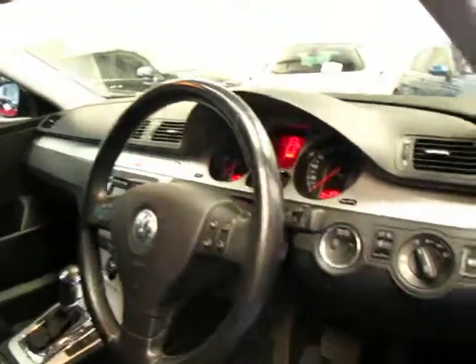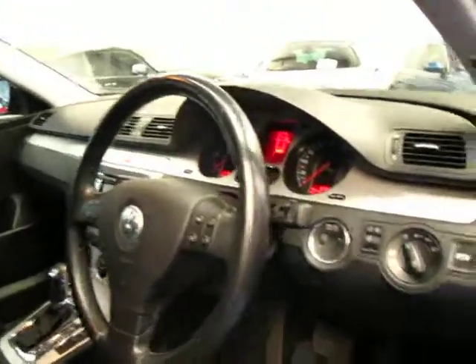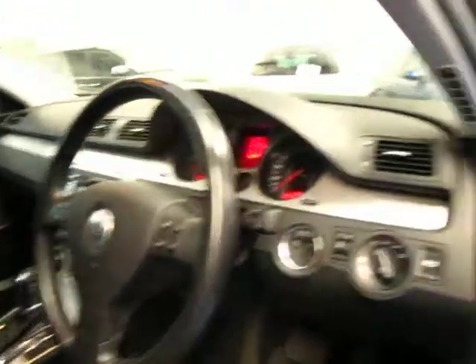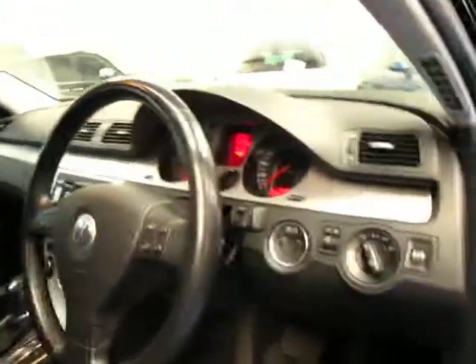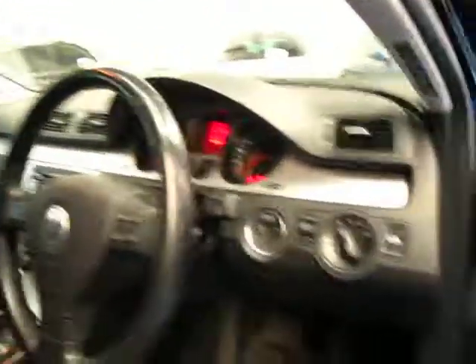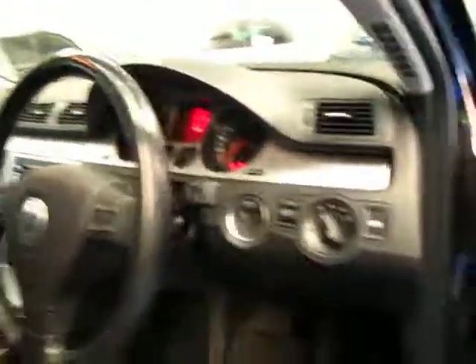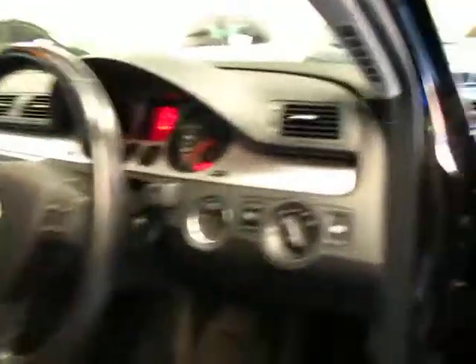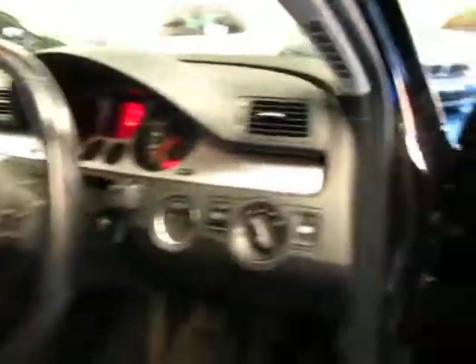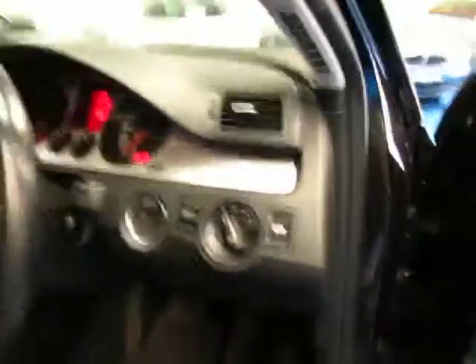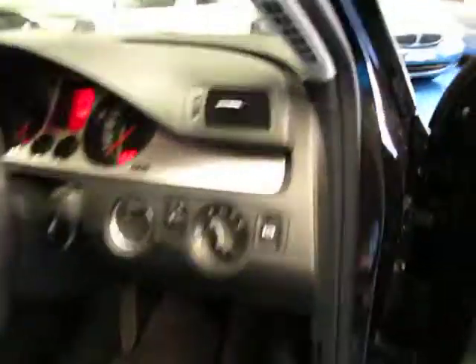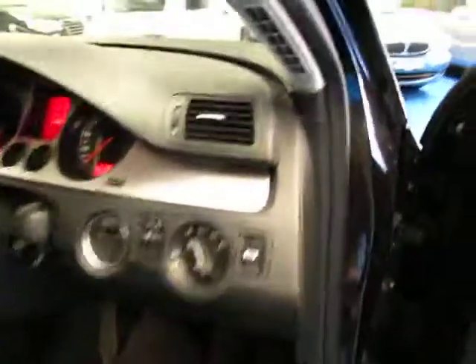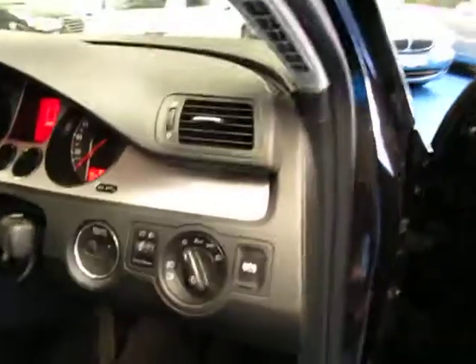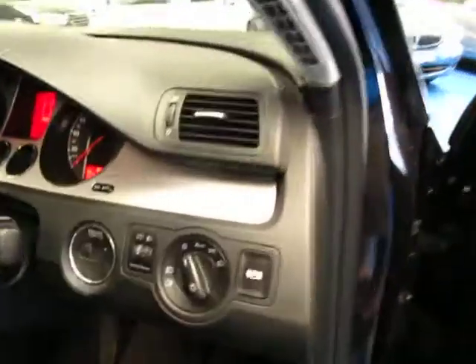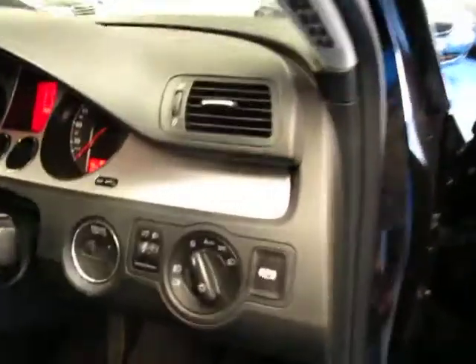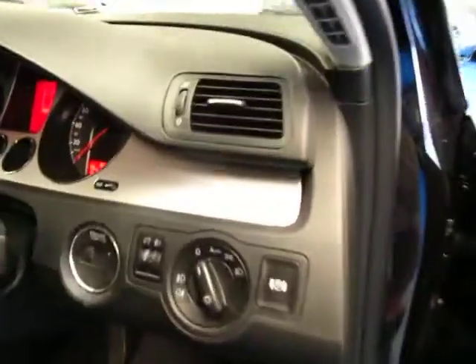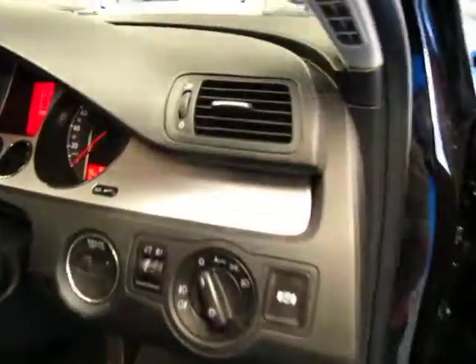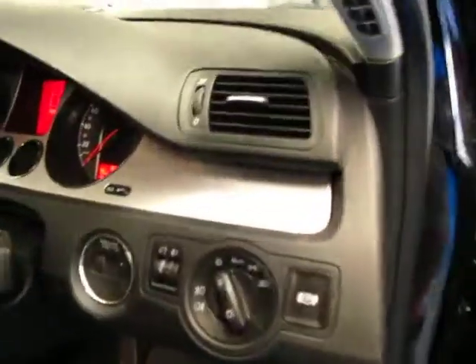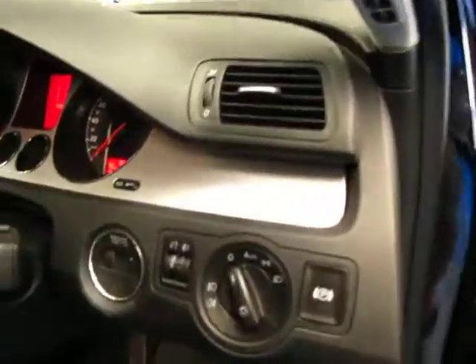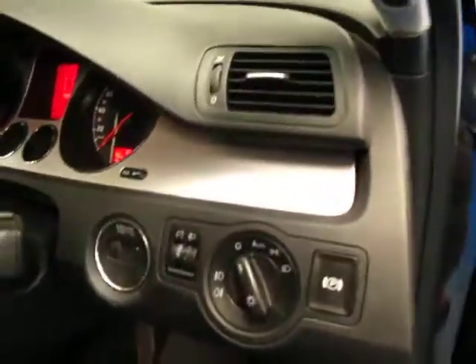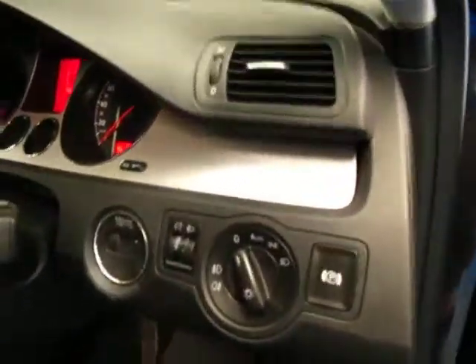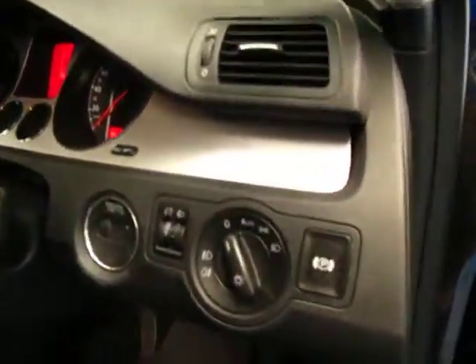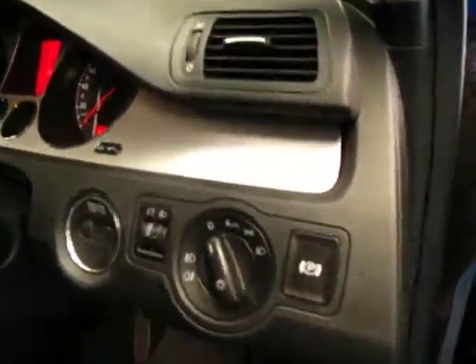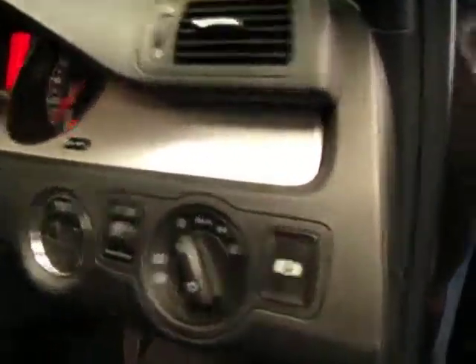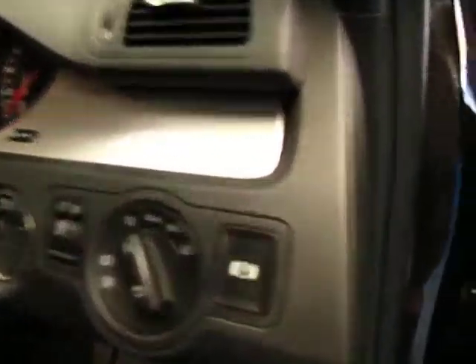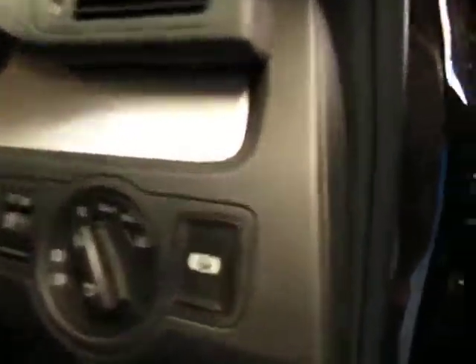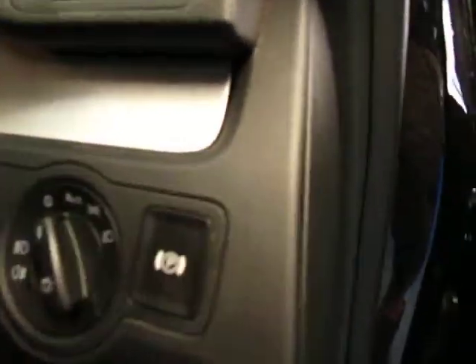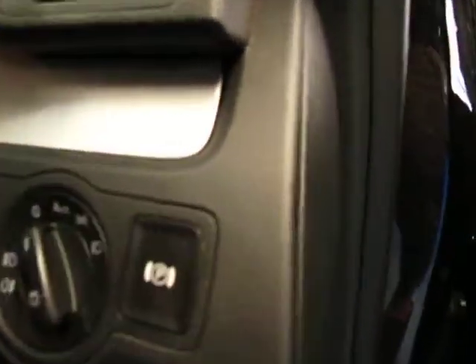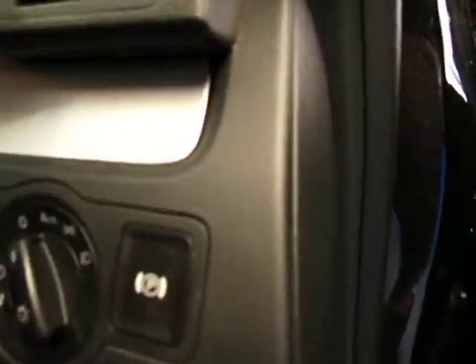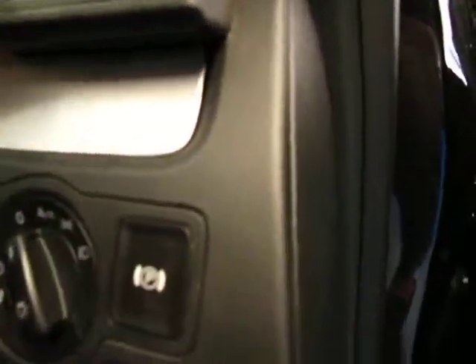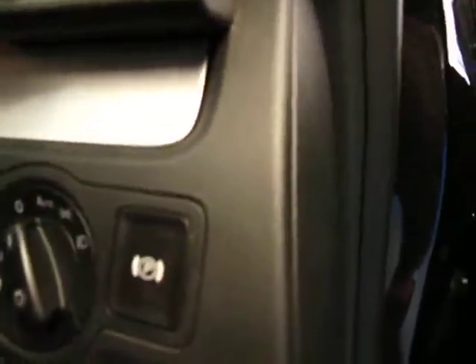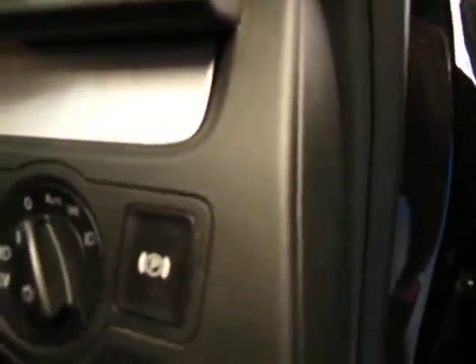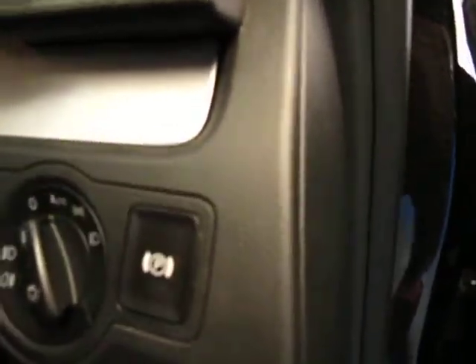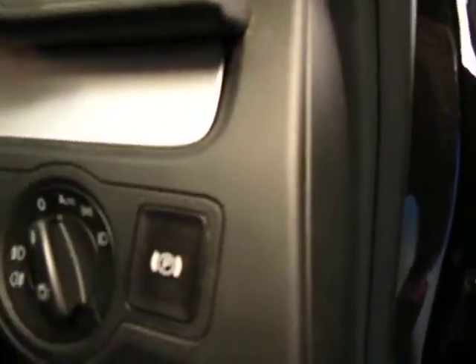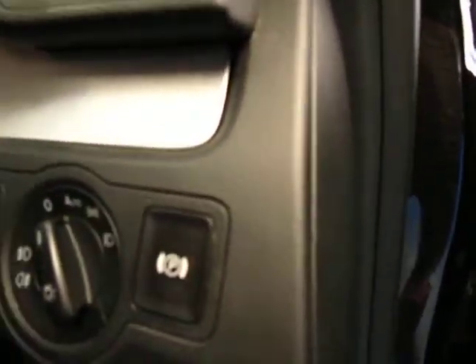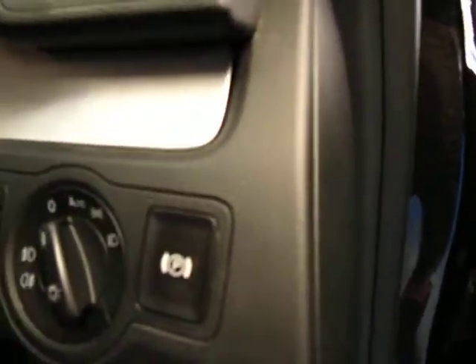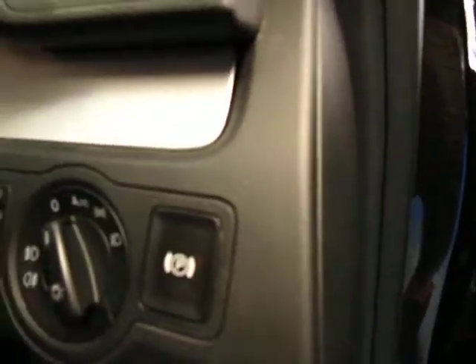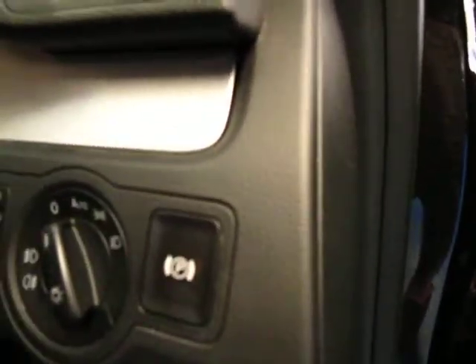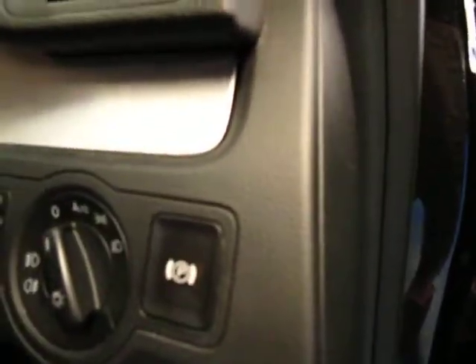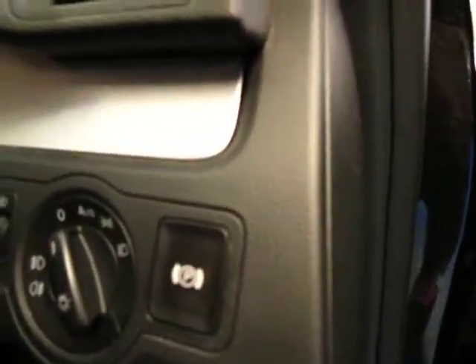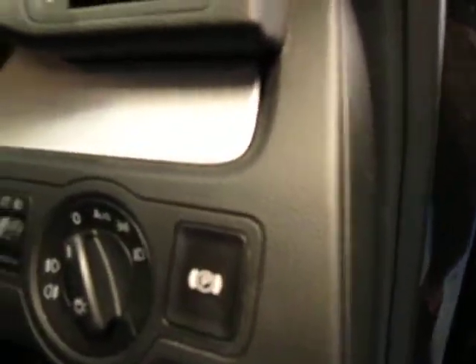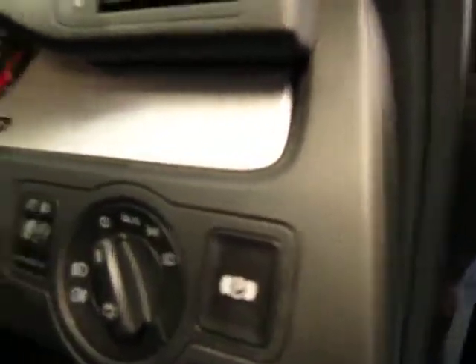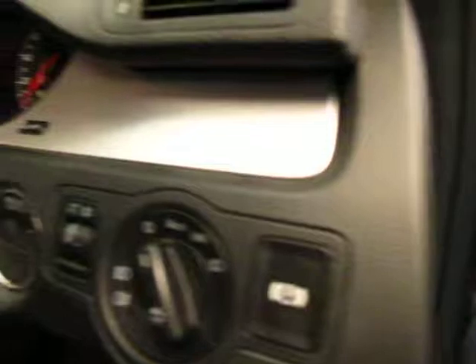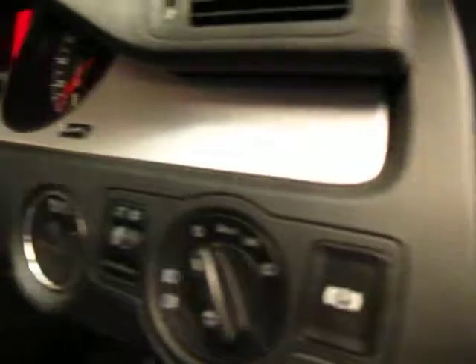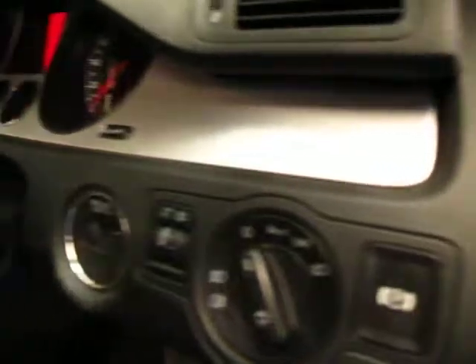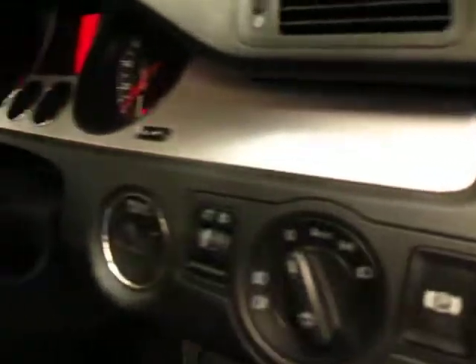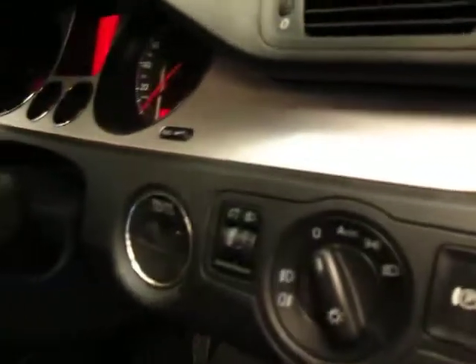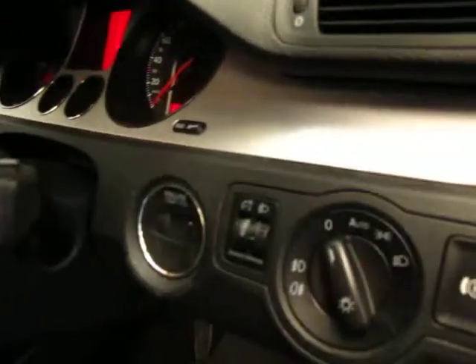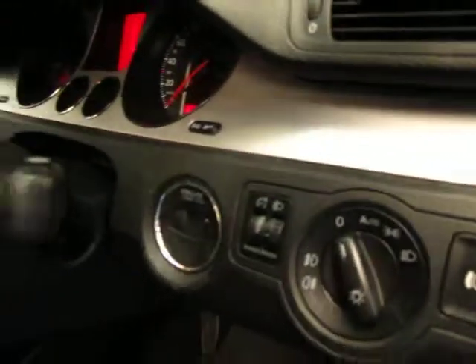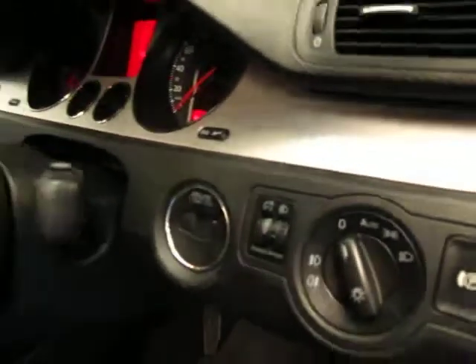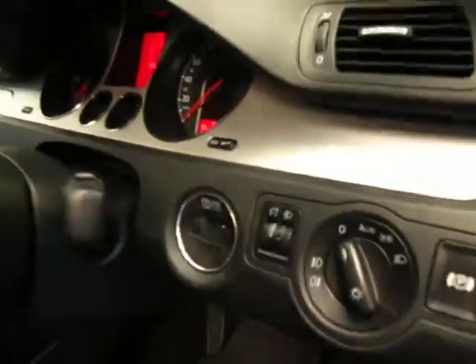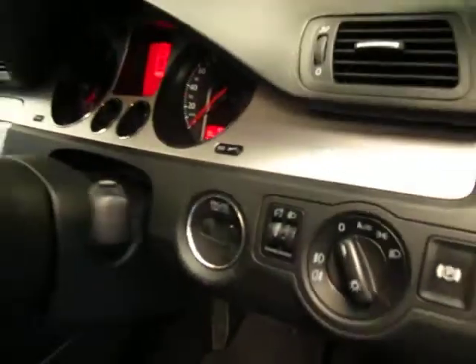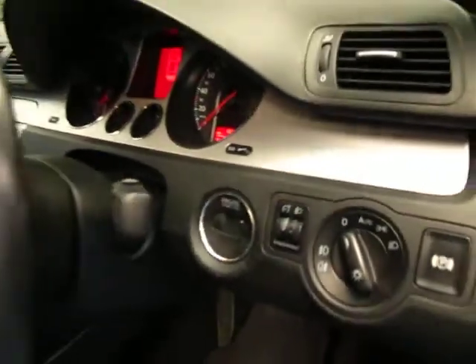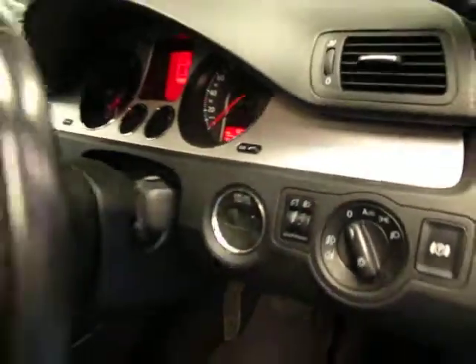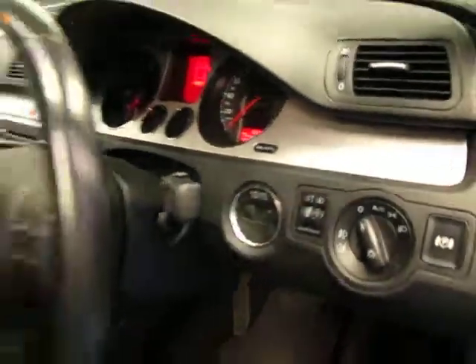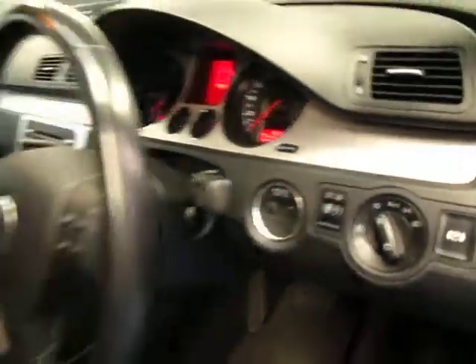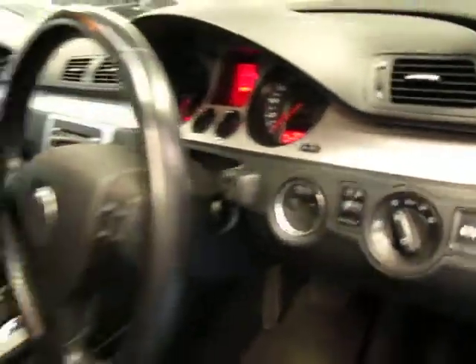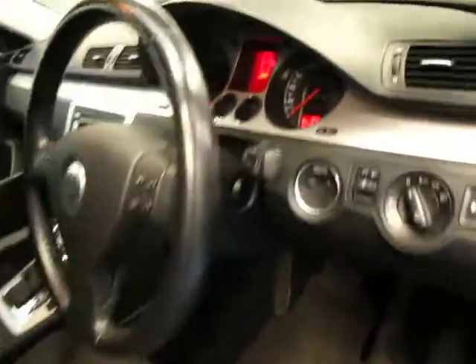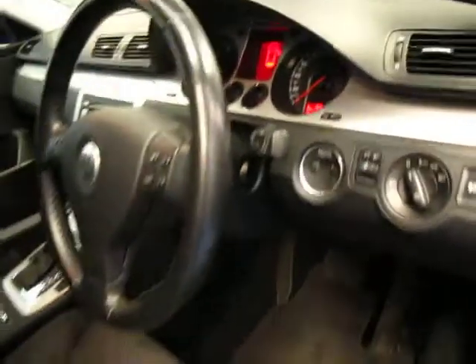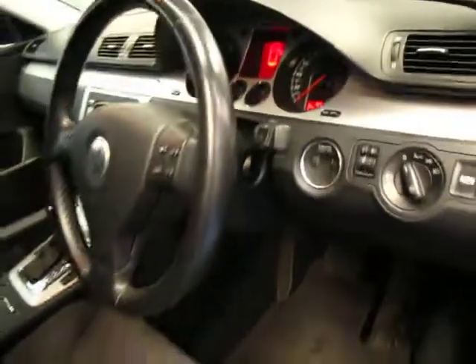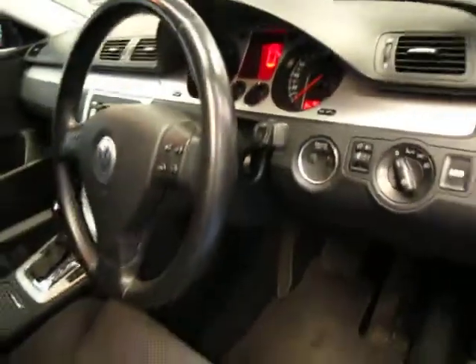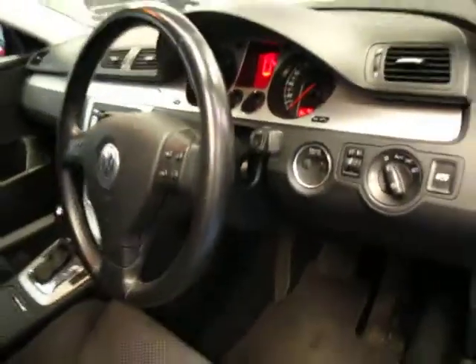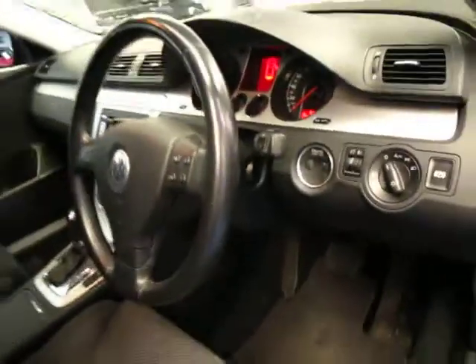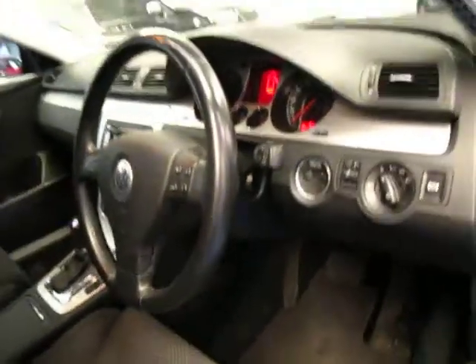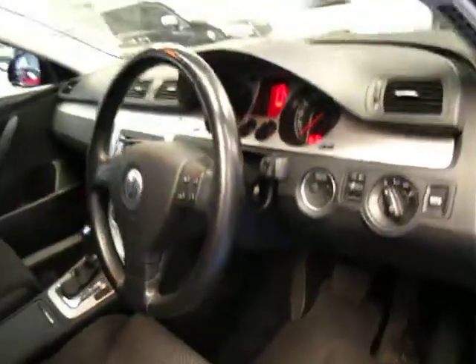It also has automatic headlights, an electric parking brake, push button start — the list goes on. These really are very nice cars indeed.